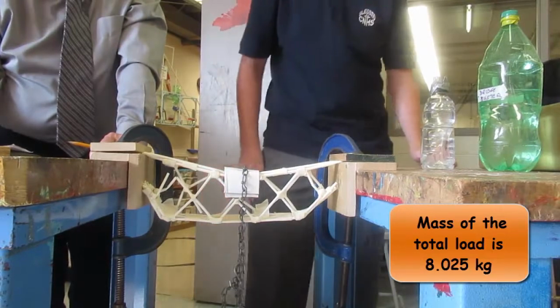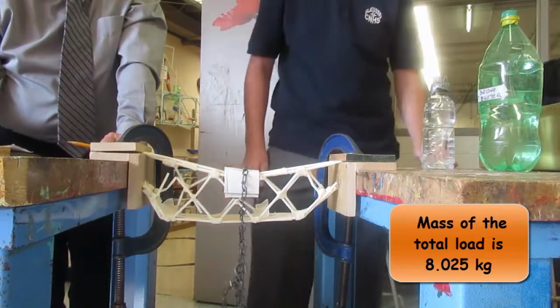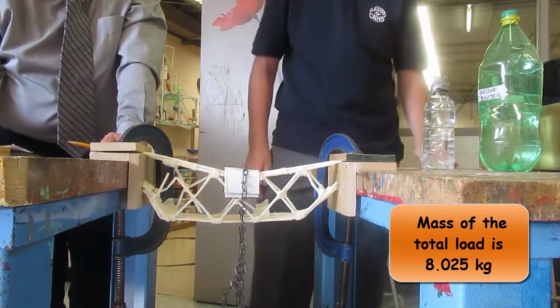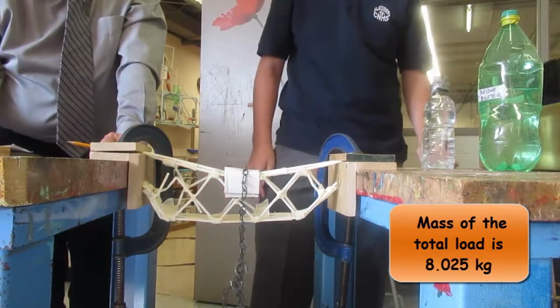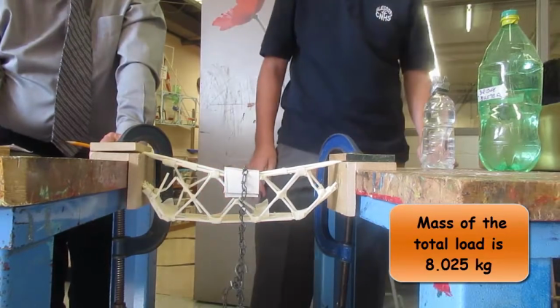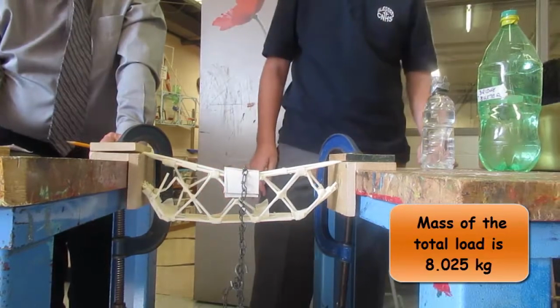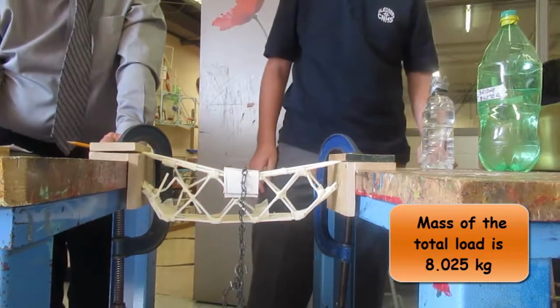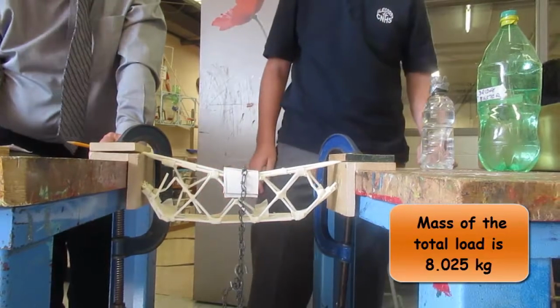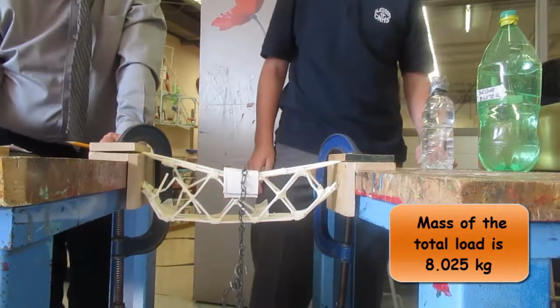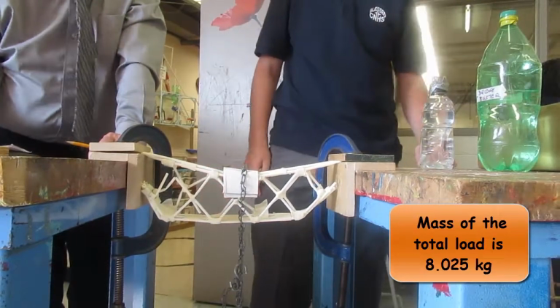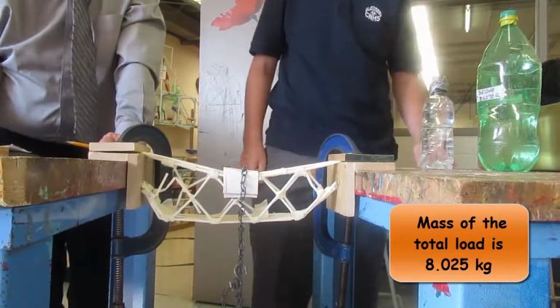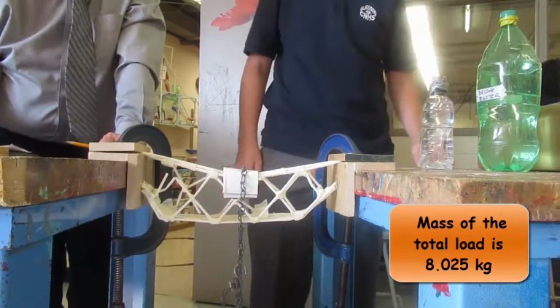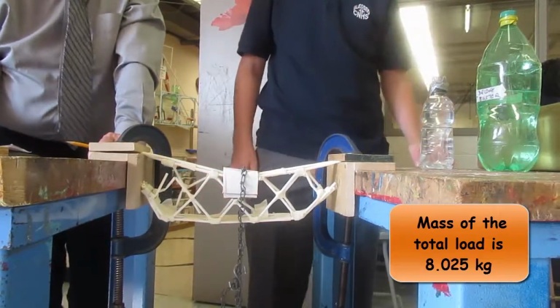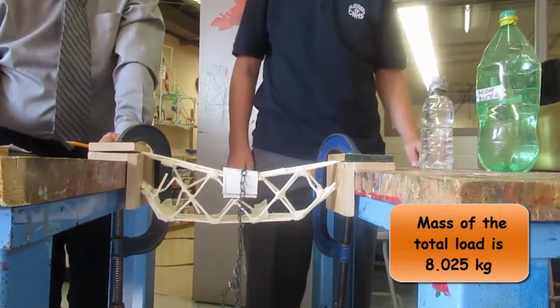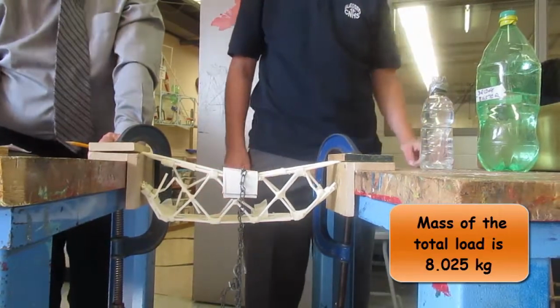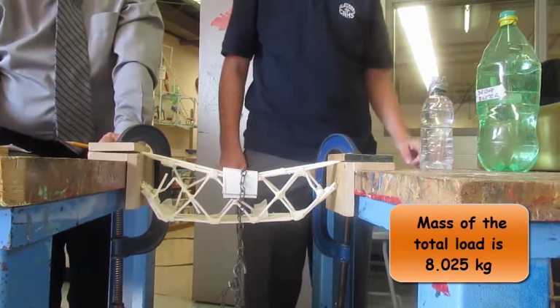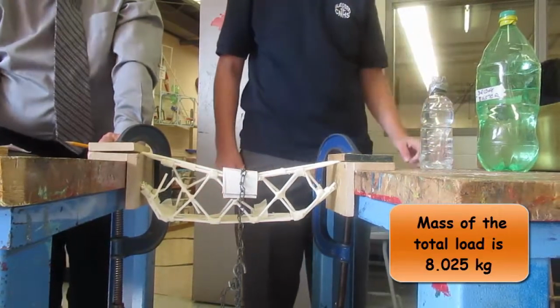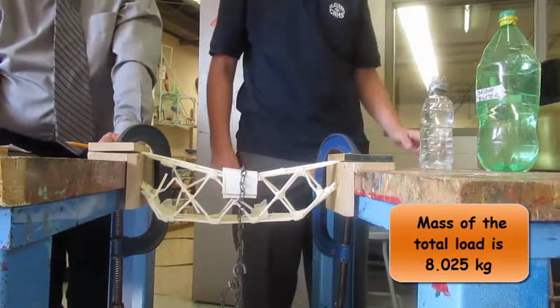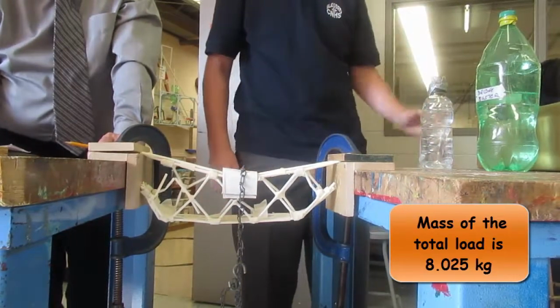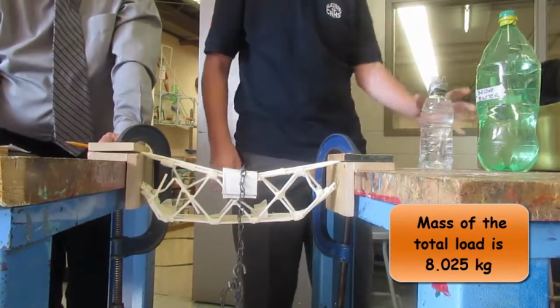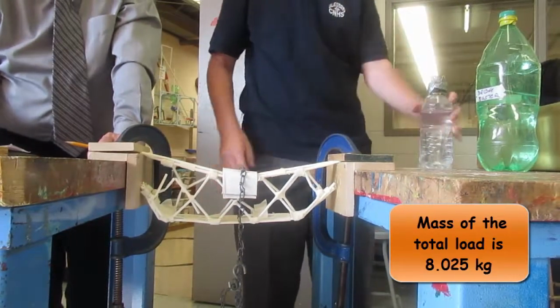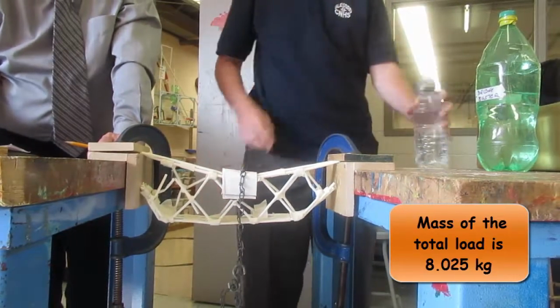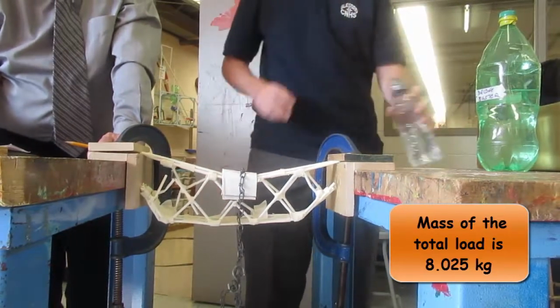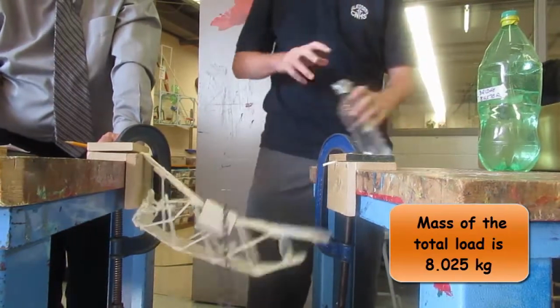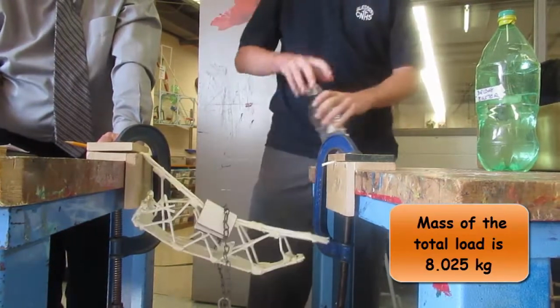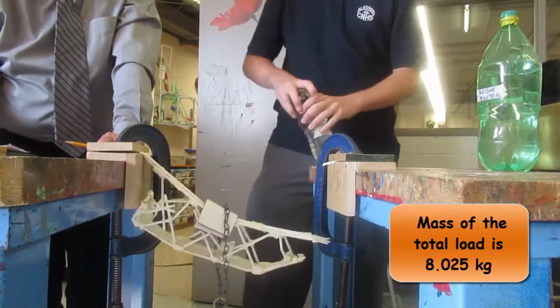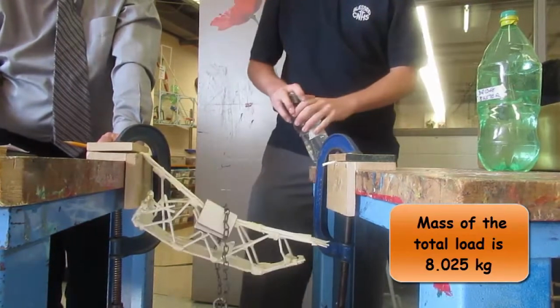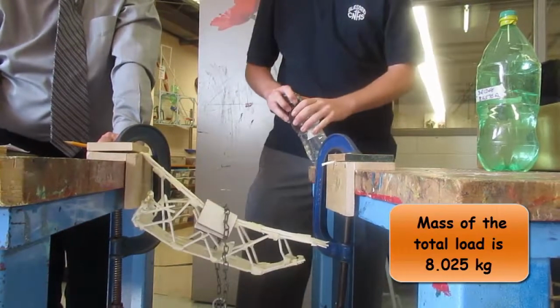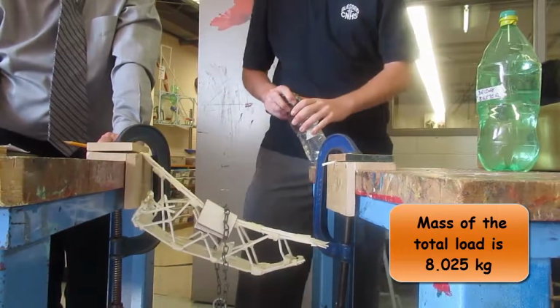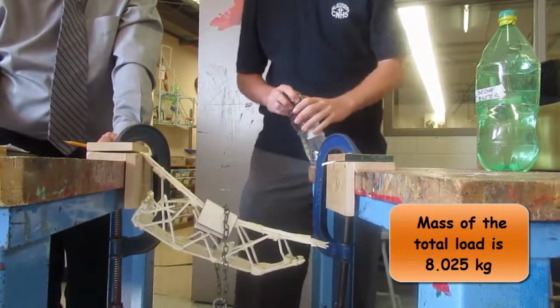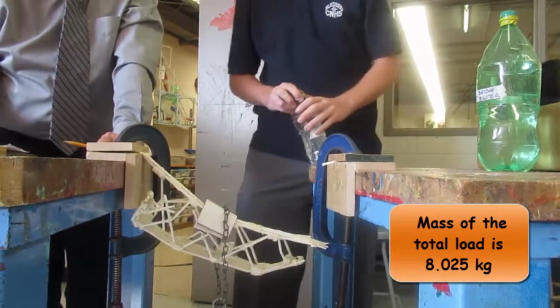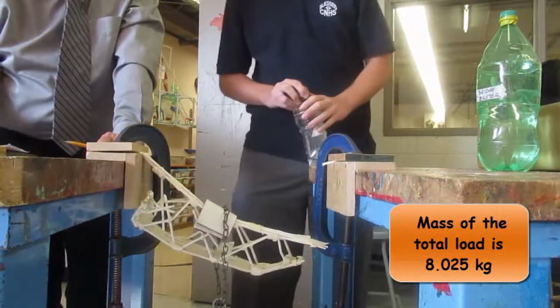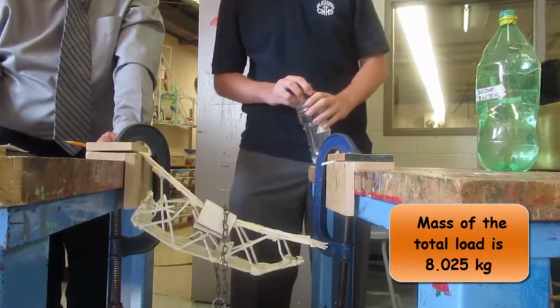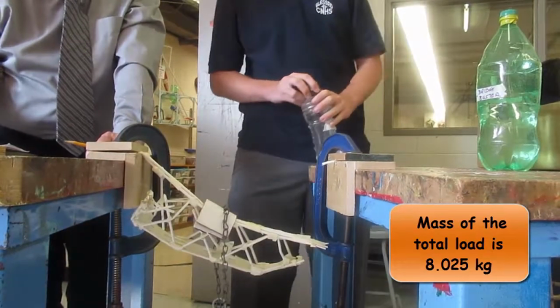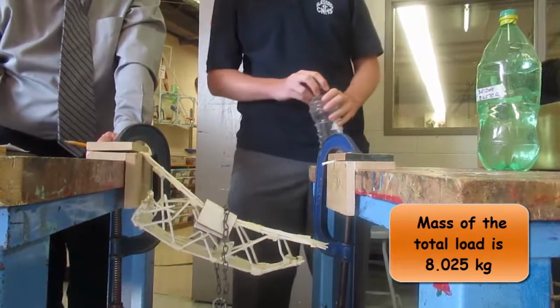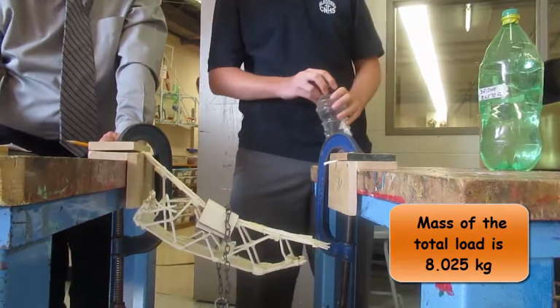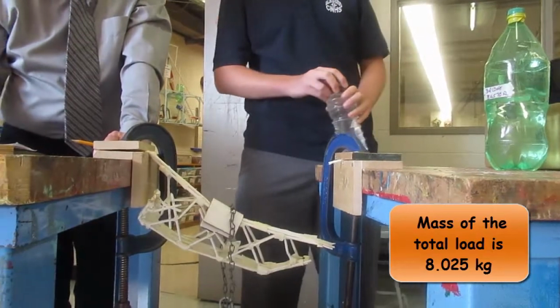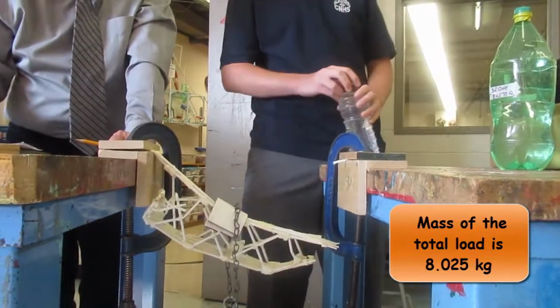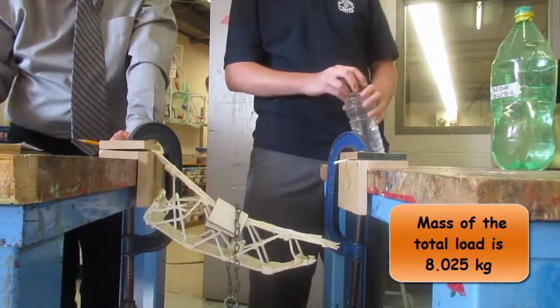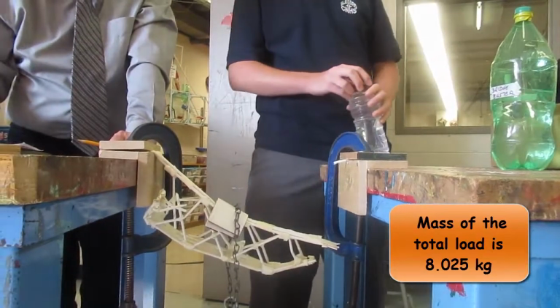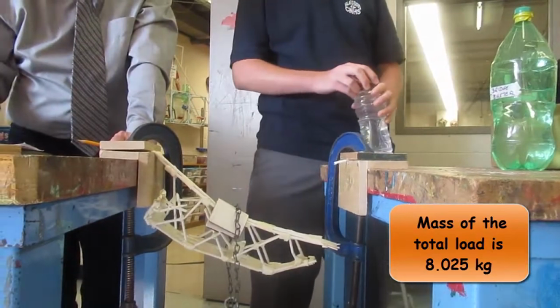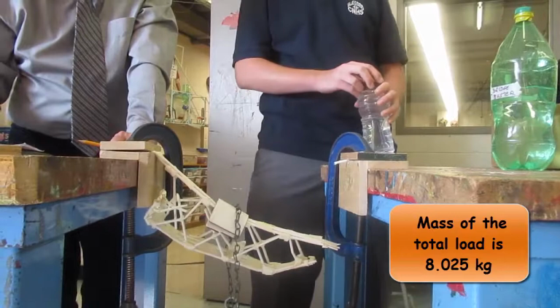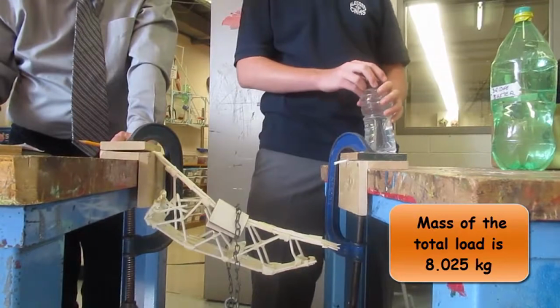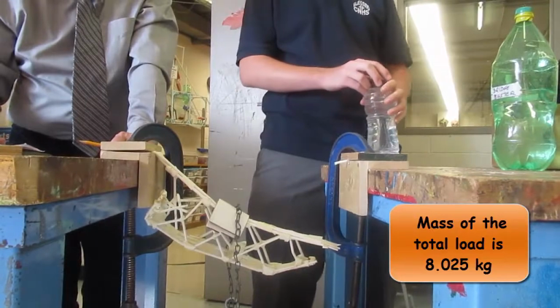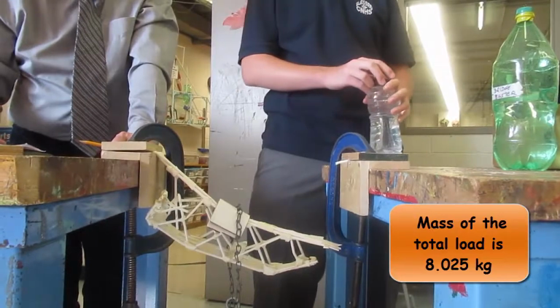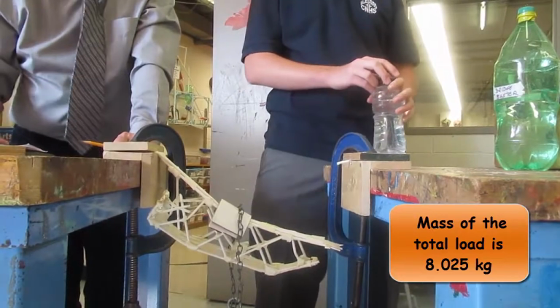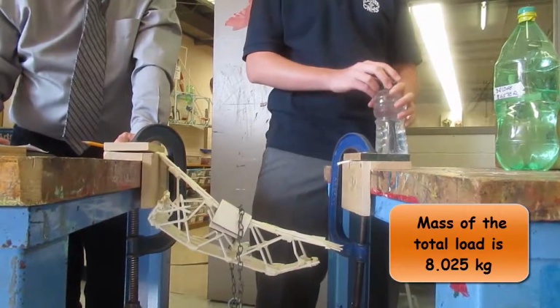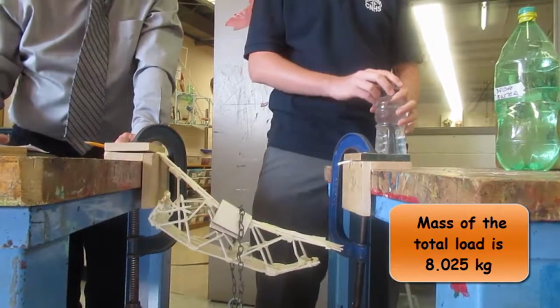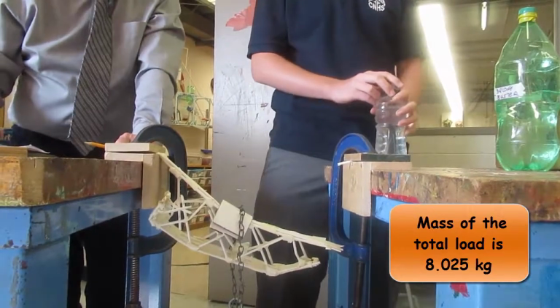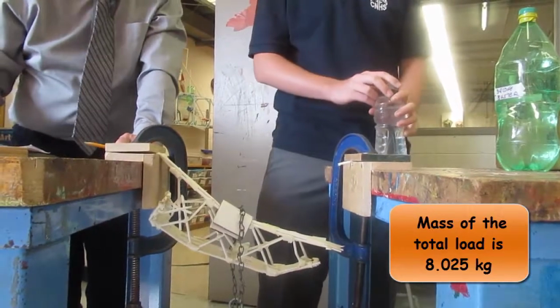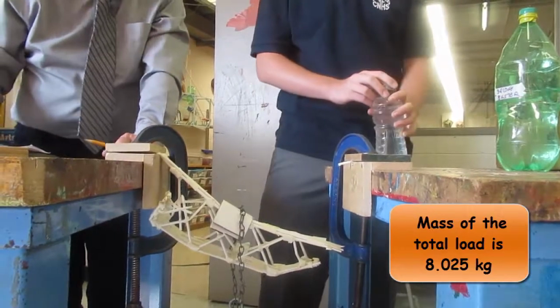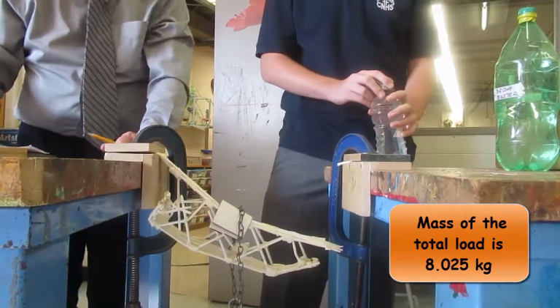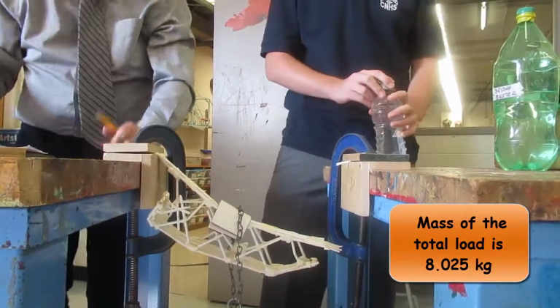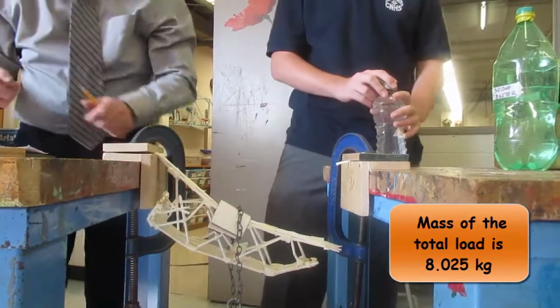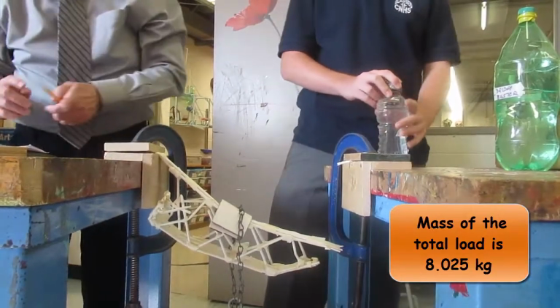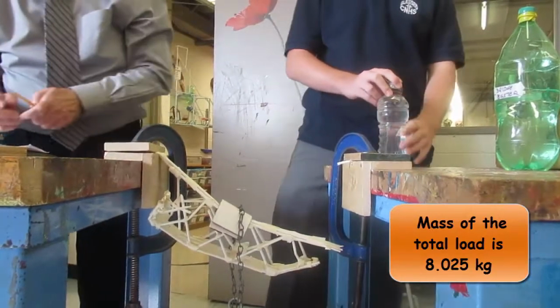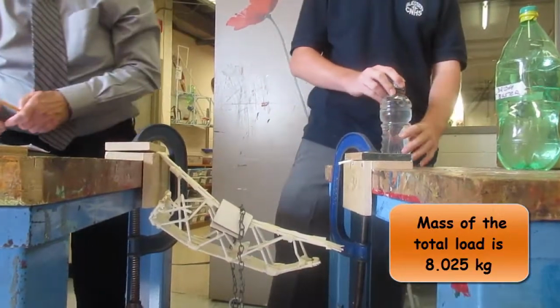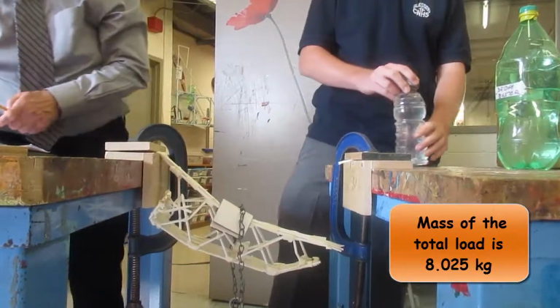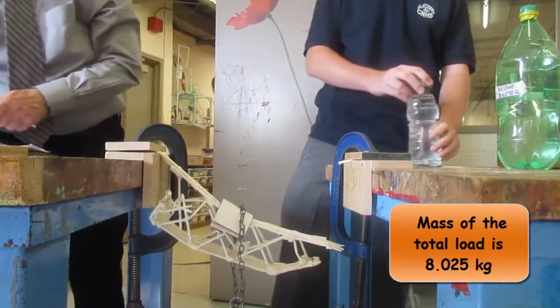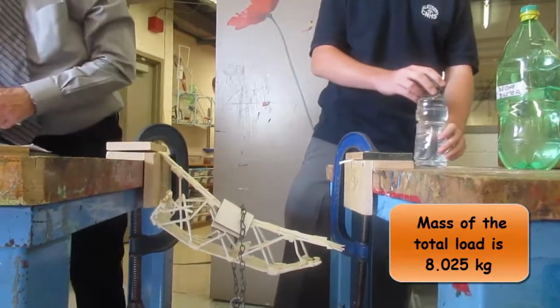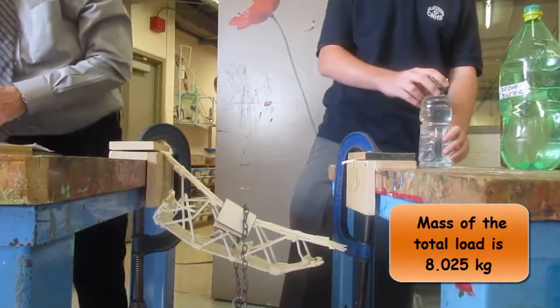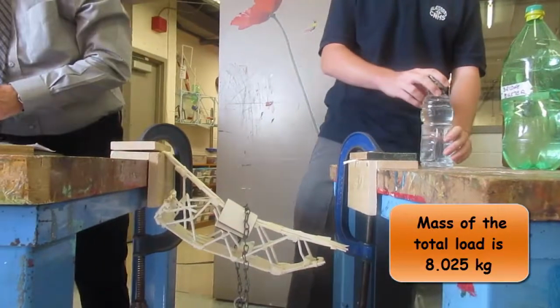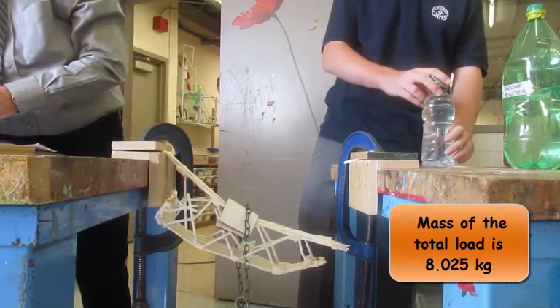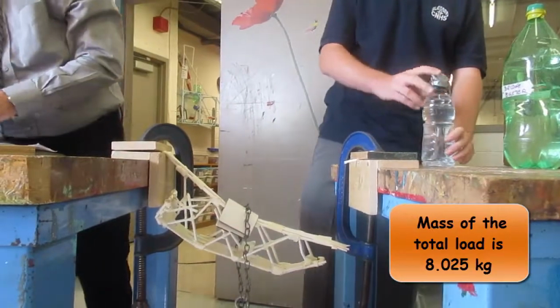8.025. Add the 600 now. Oh! And that killed it. That's pretty good though. 8.025 kg.